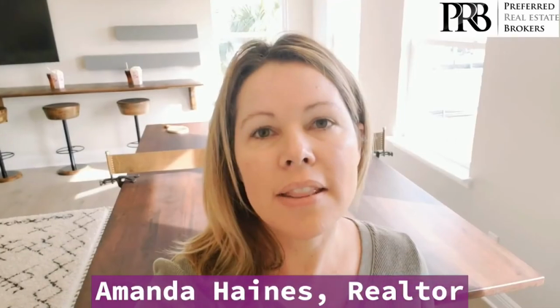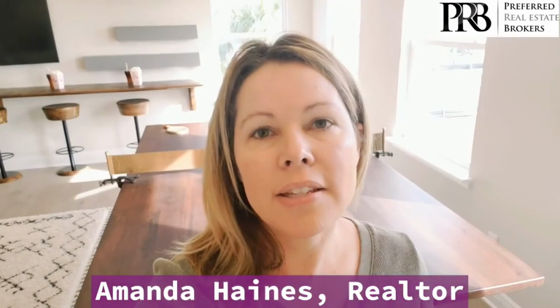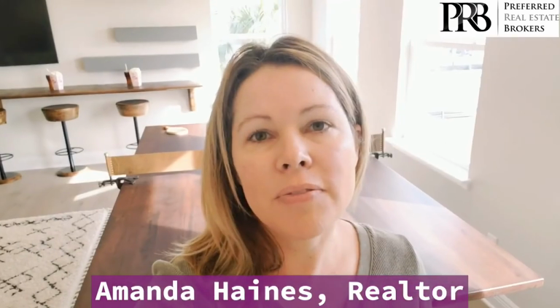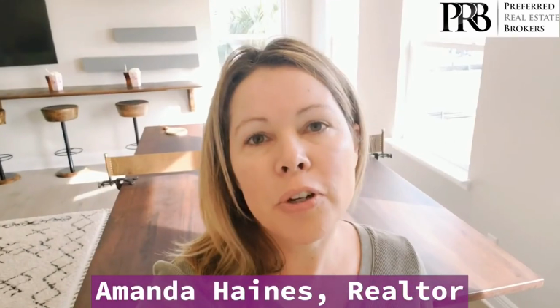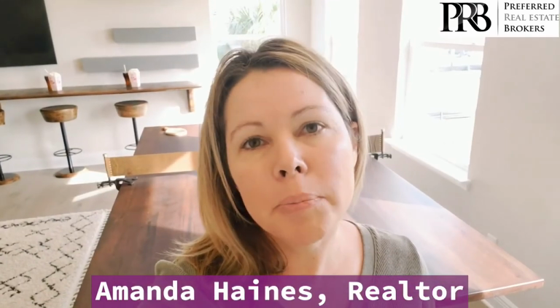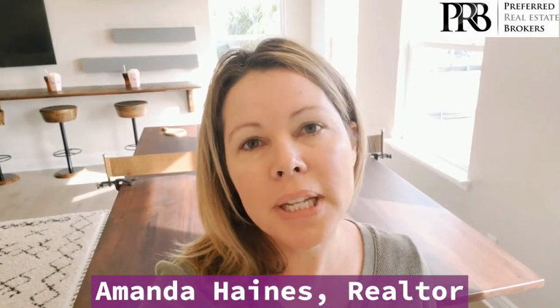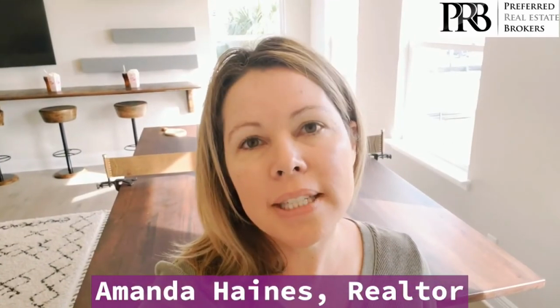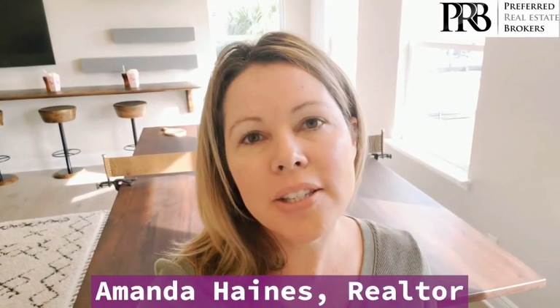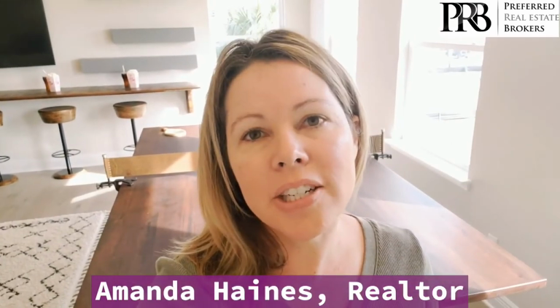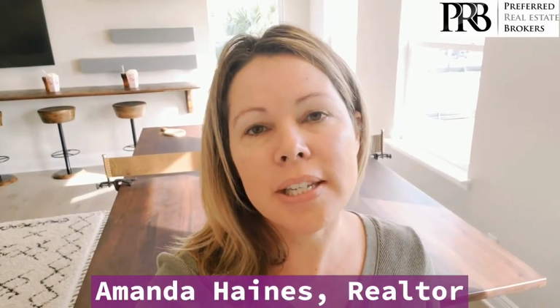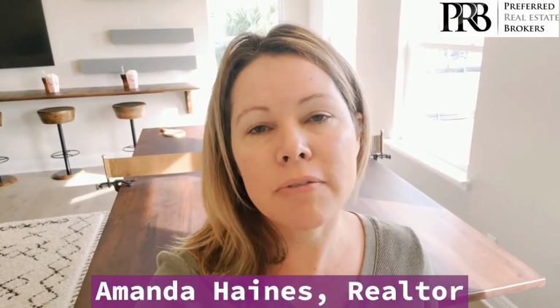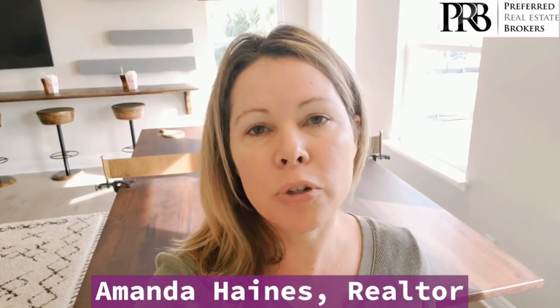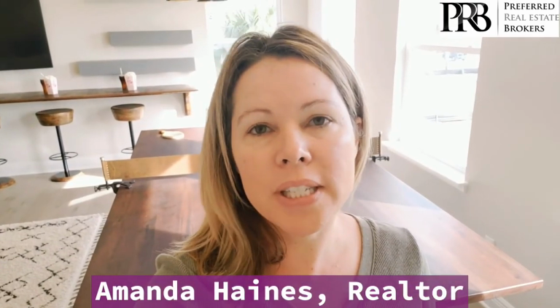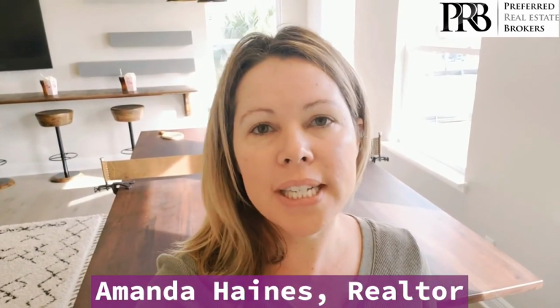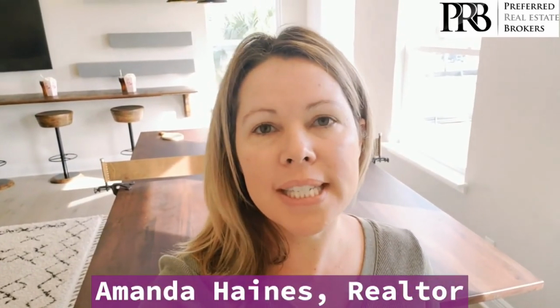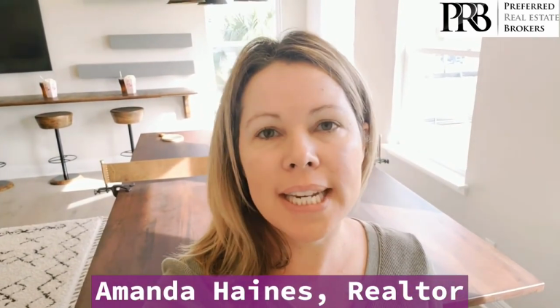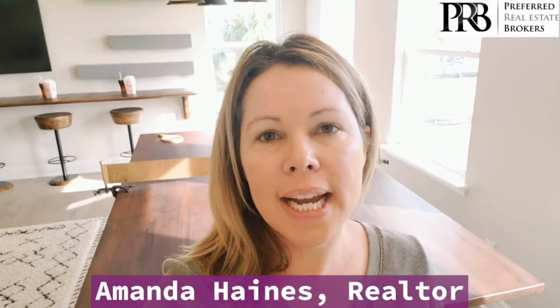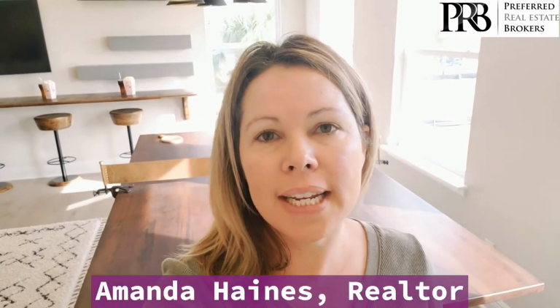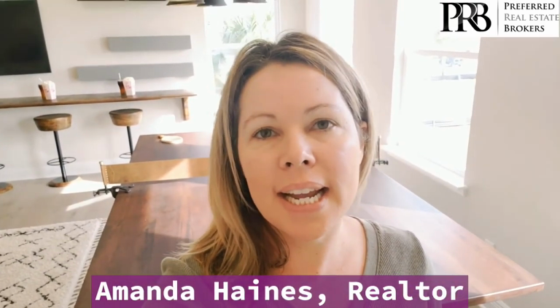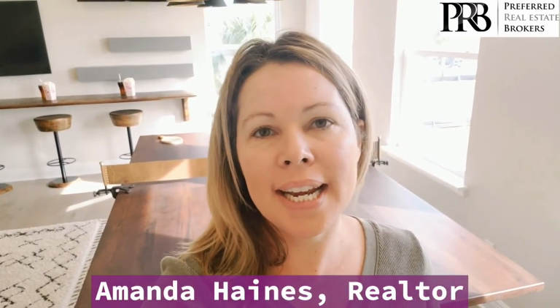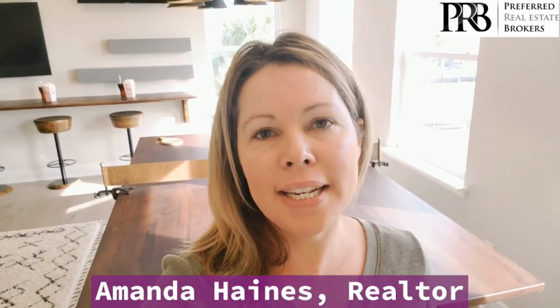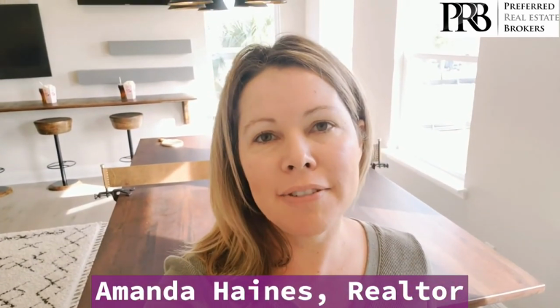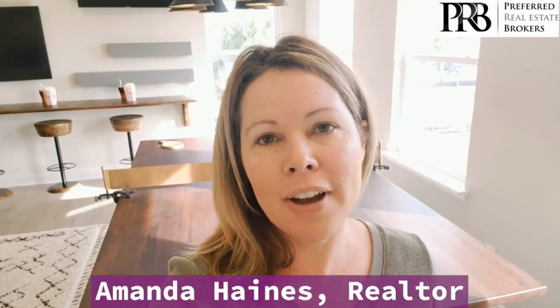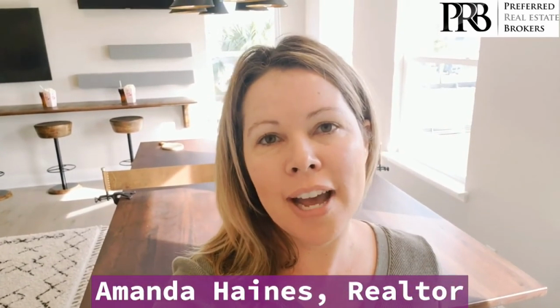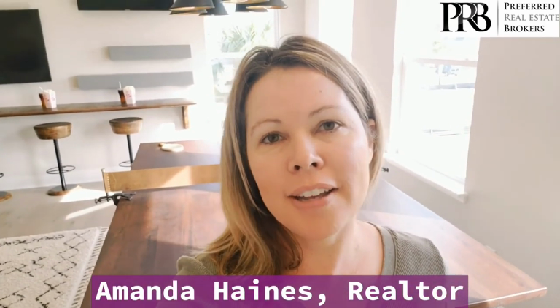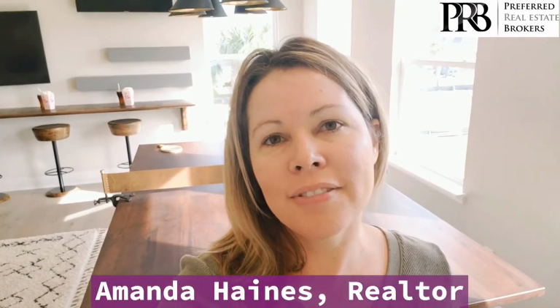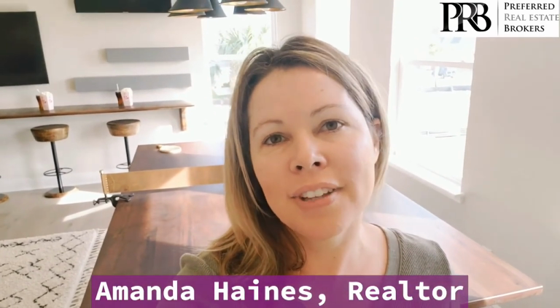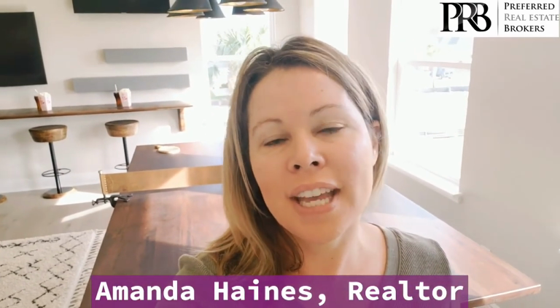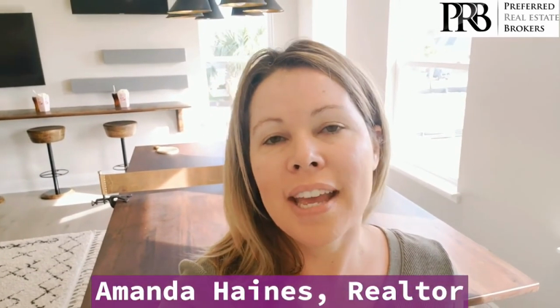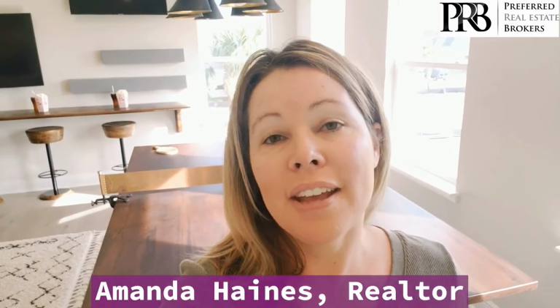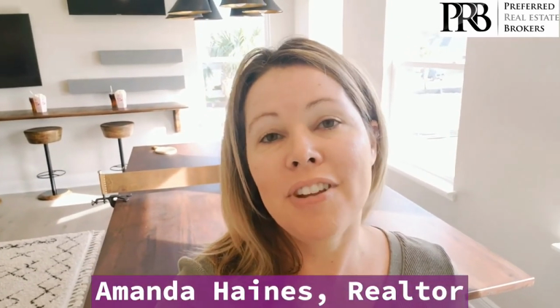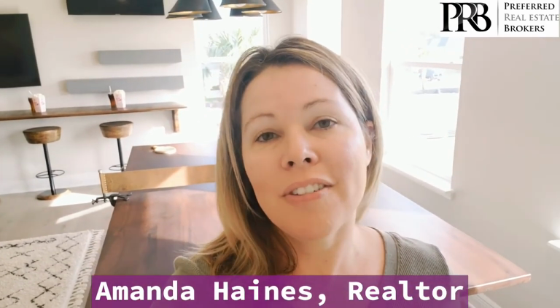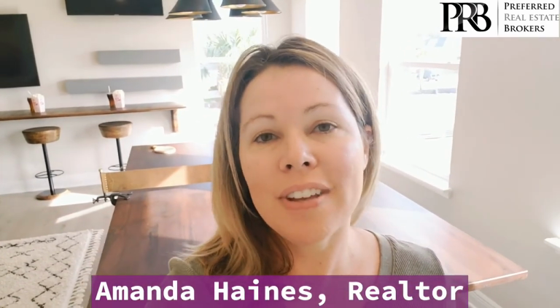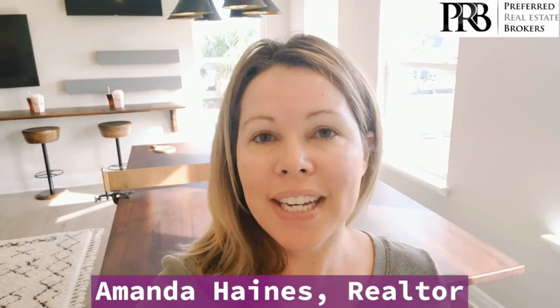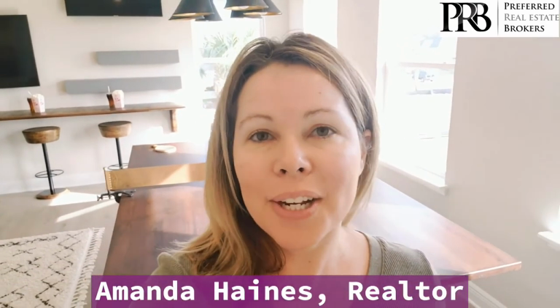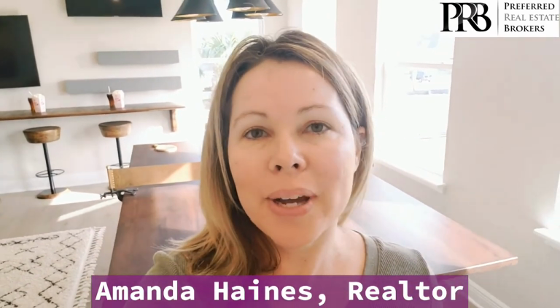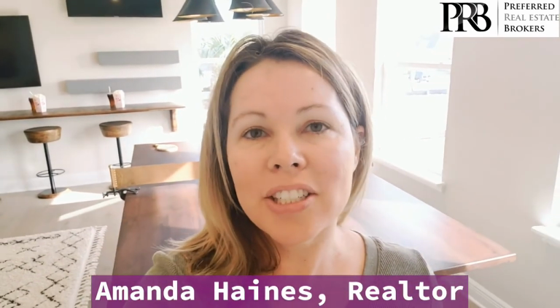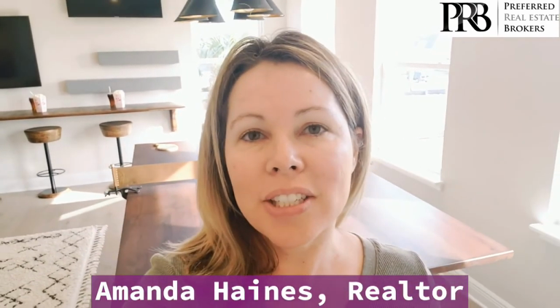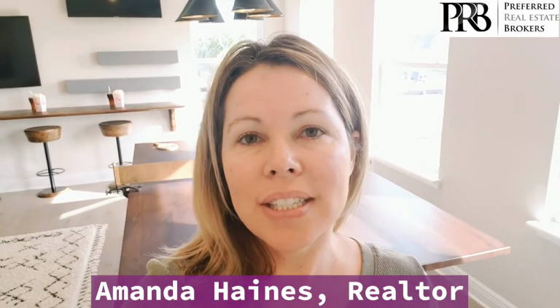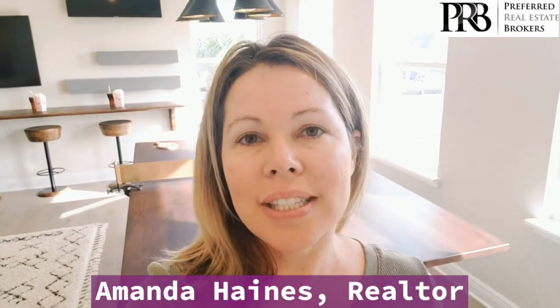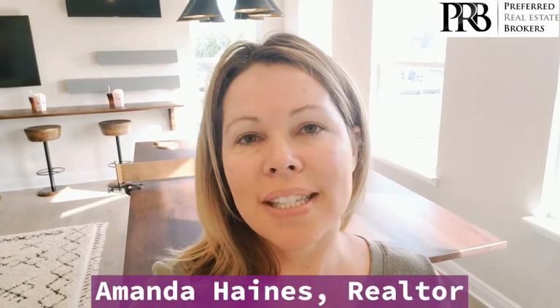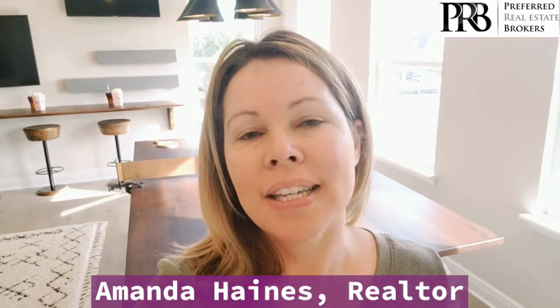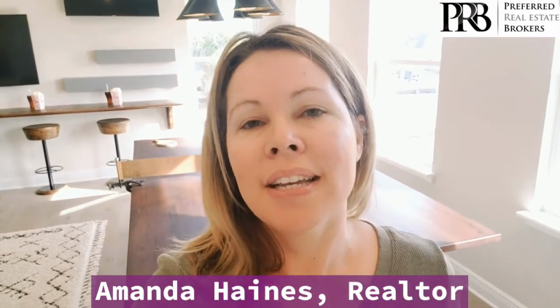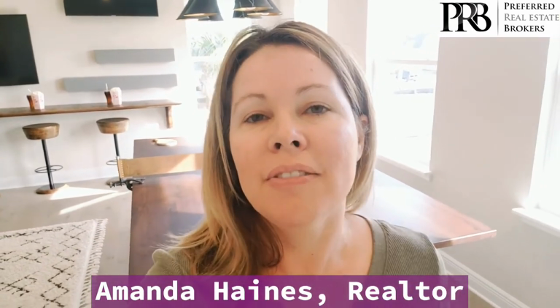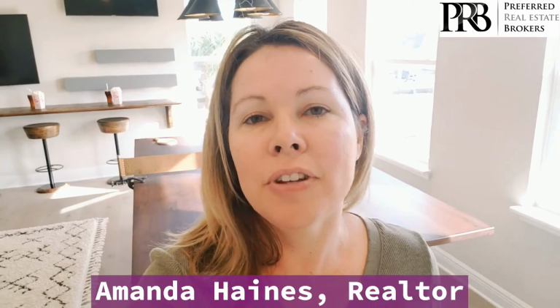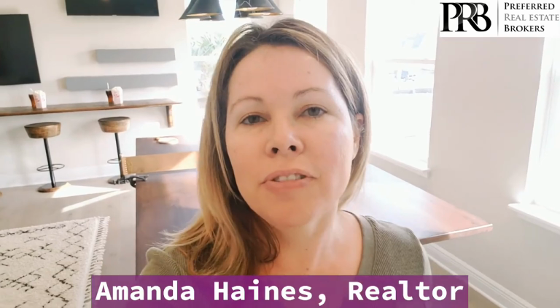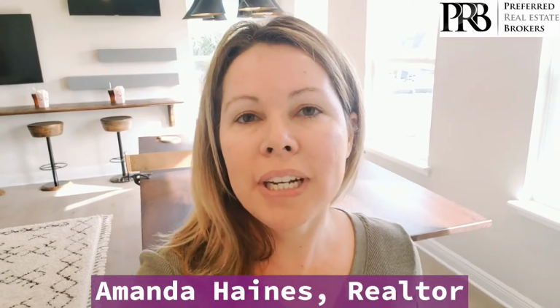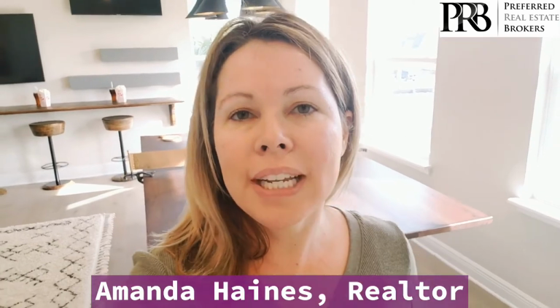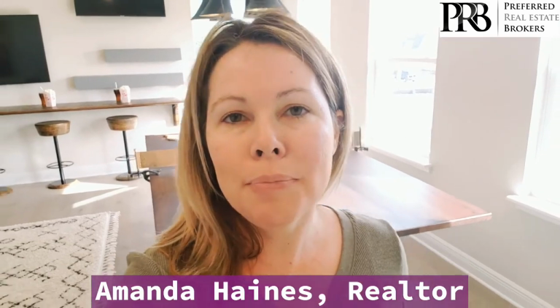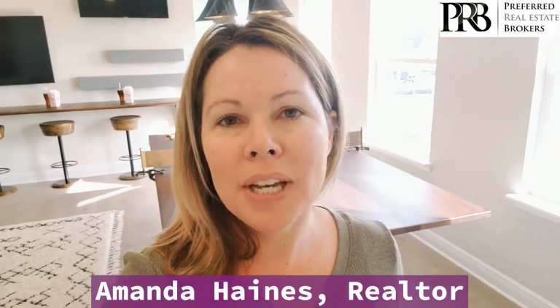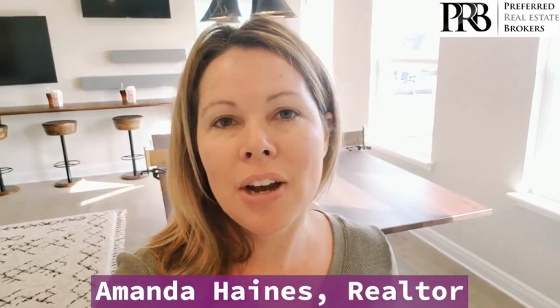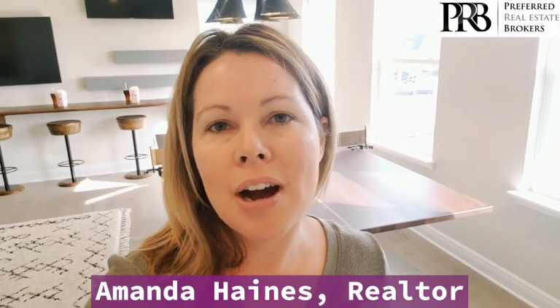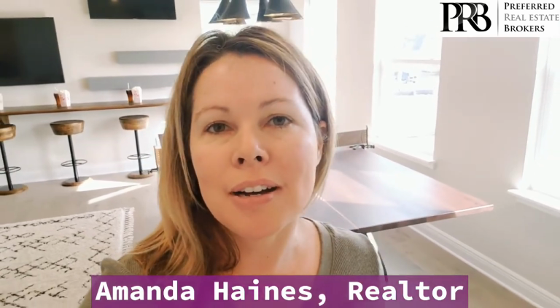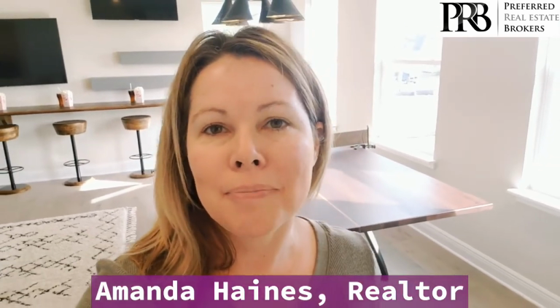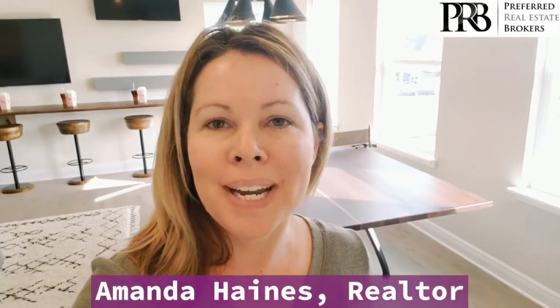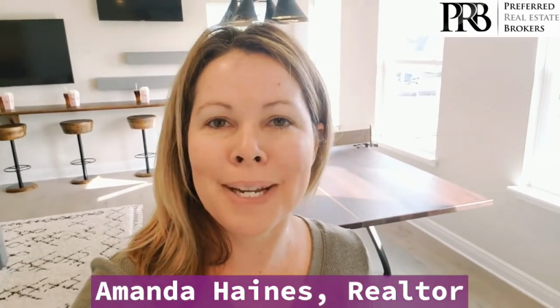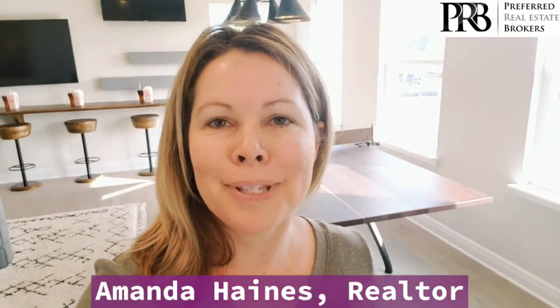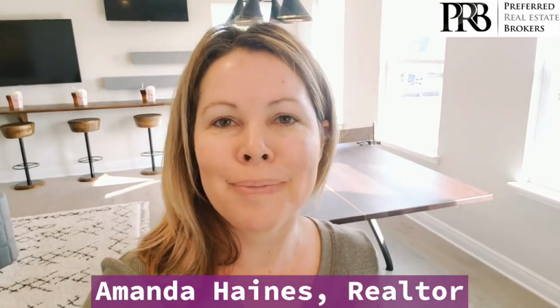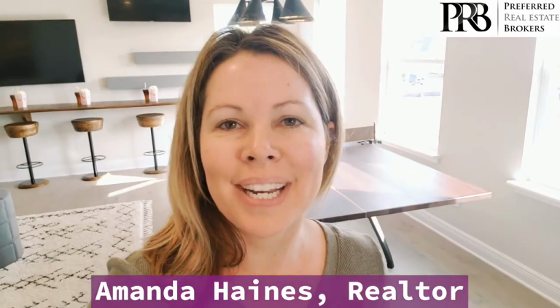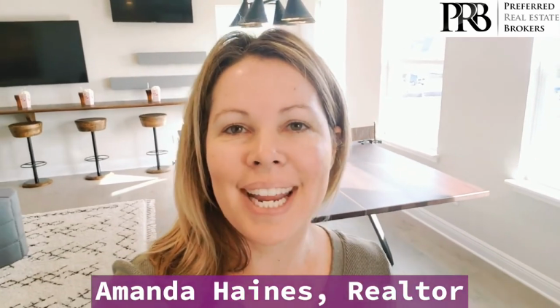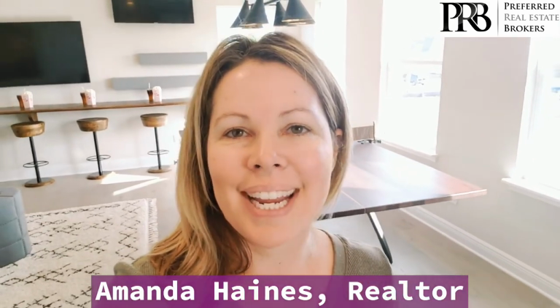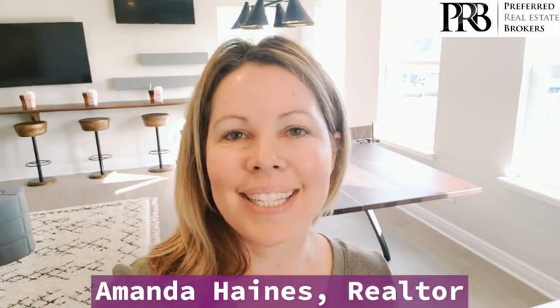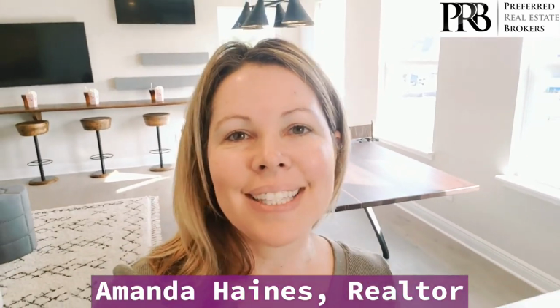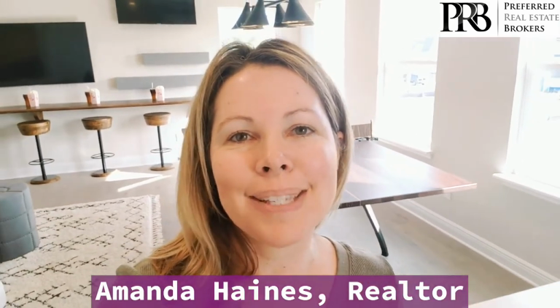This floor plan starts at $469,995. If you have any questions, feel free to give me a call. My name is Amanda Haynes.